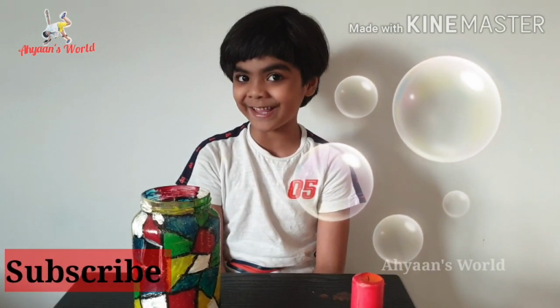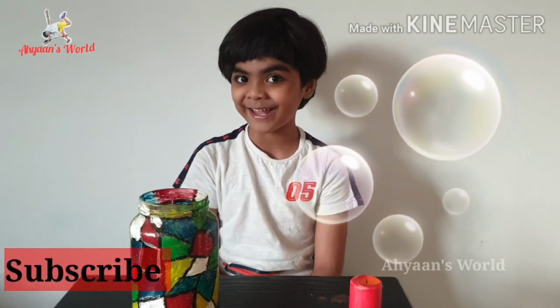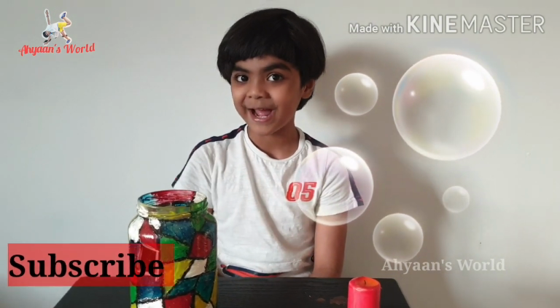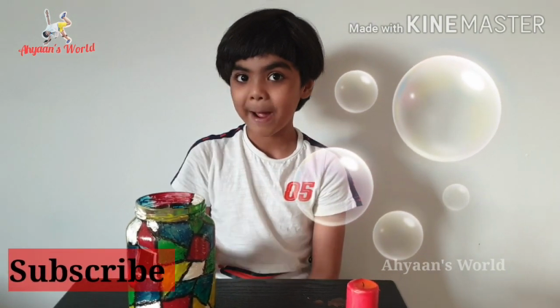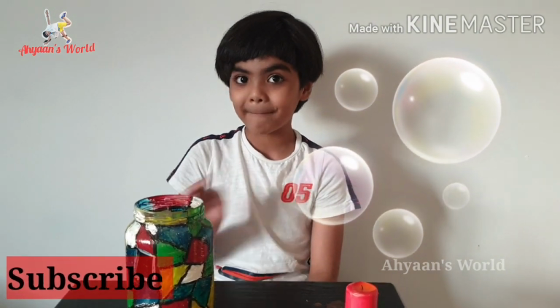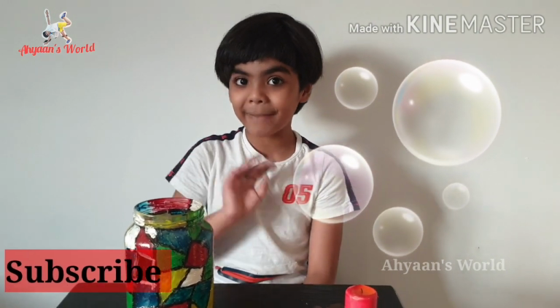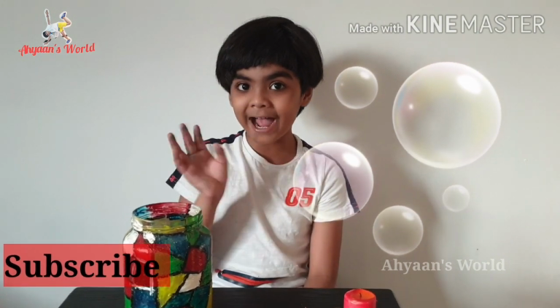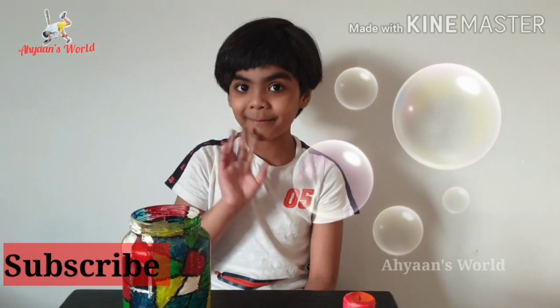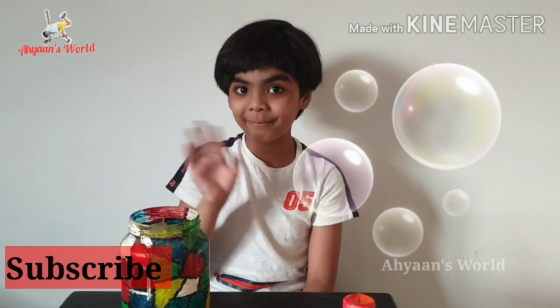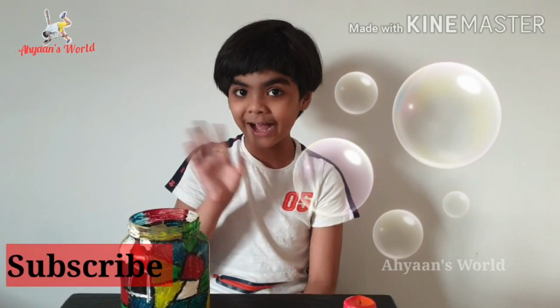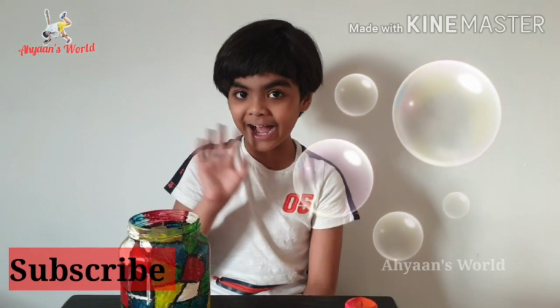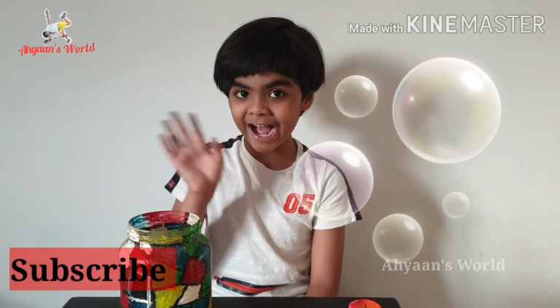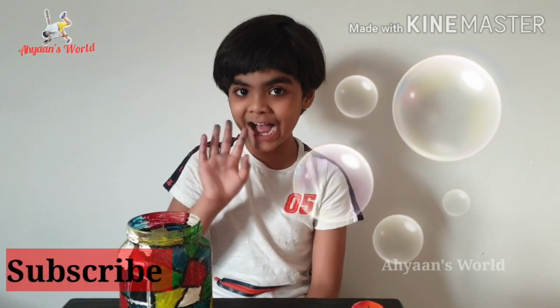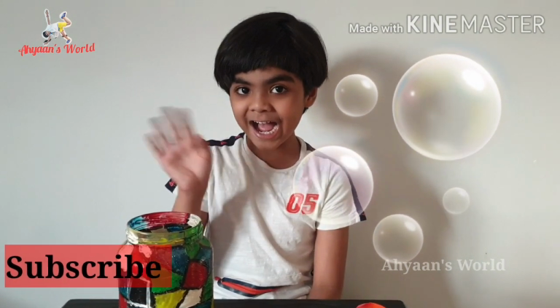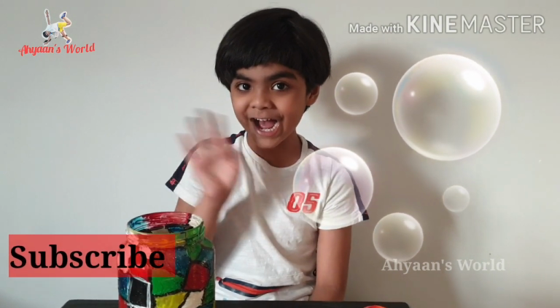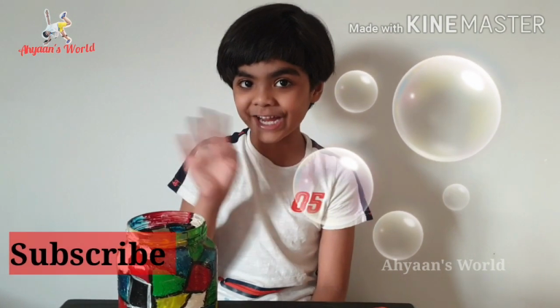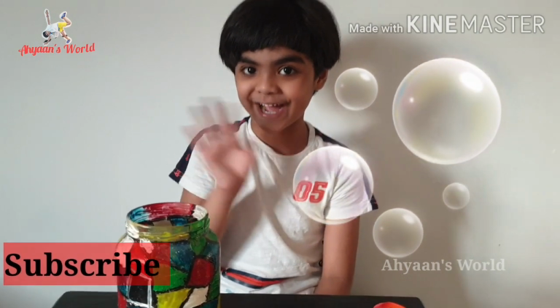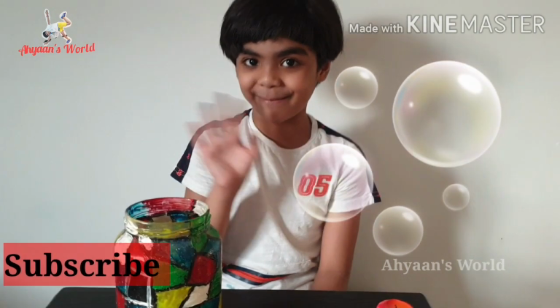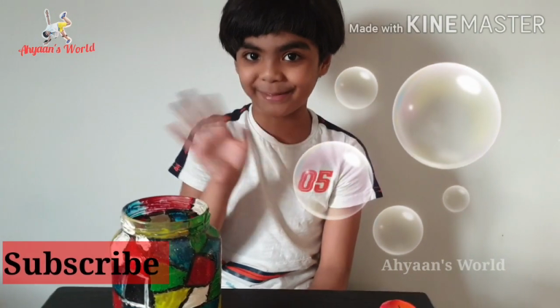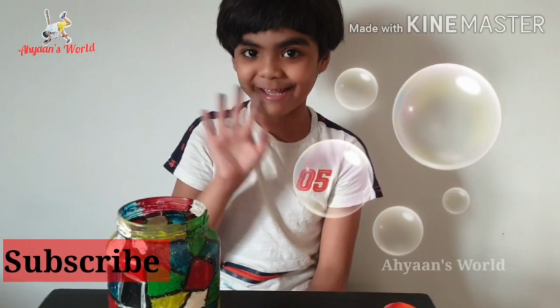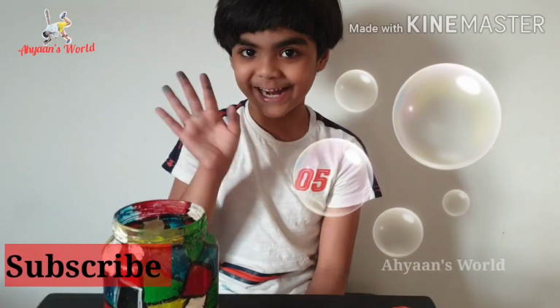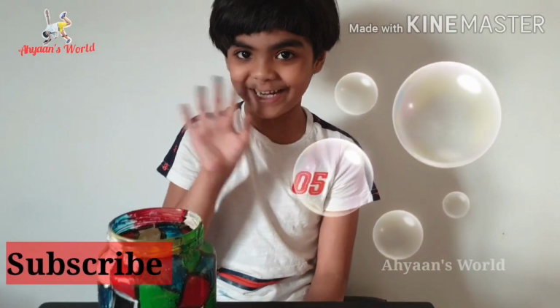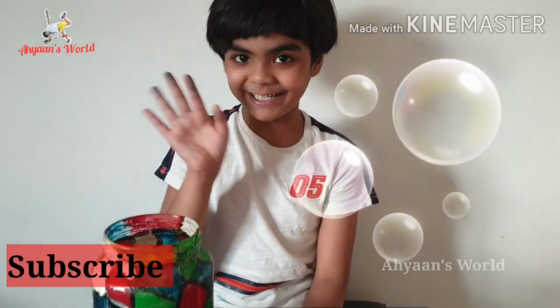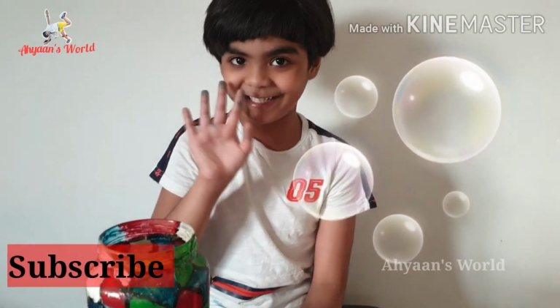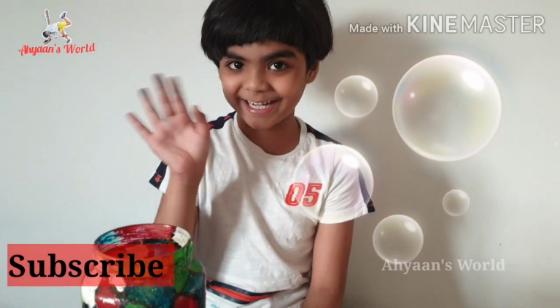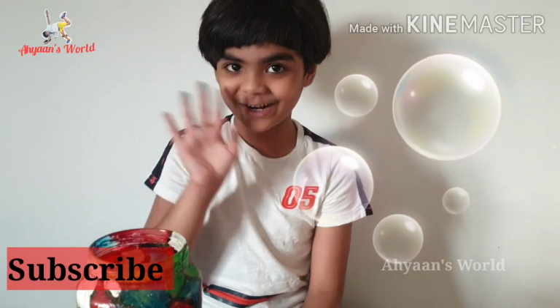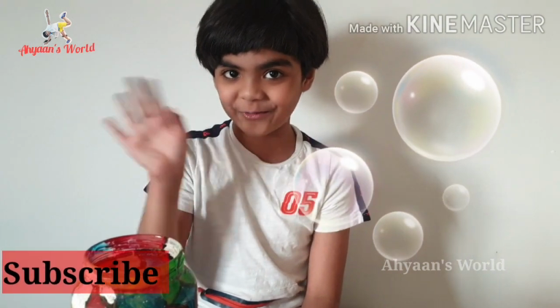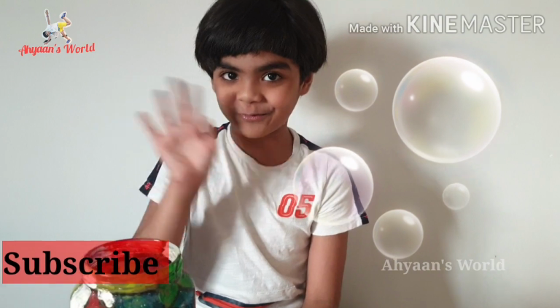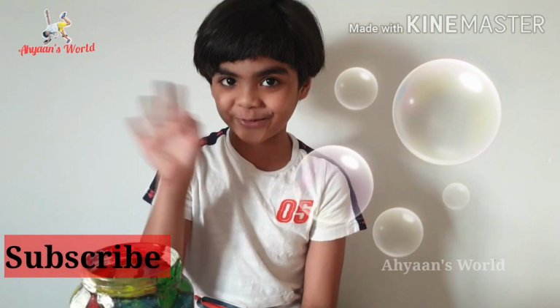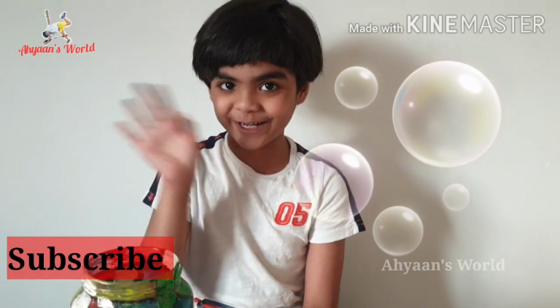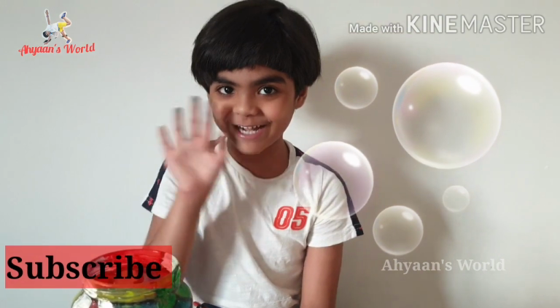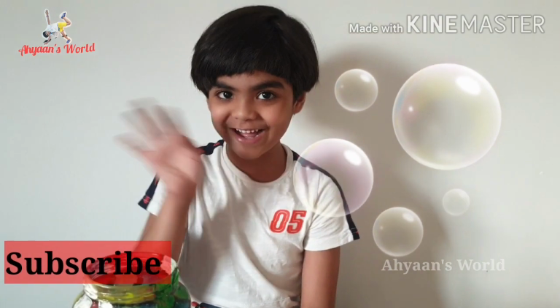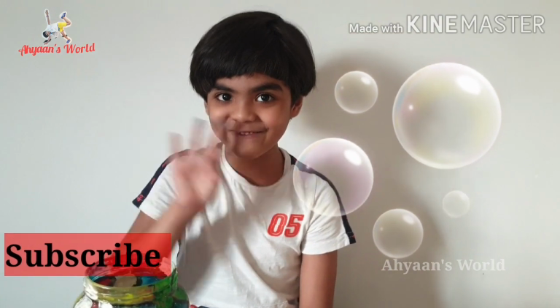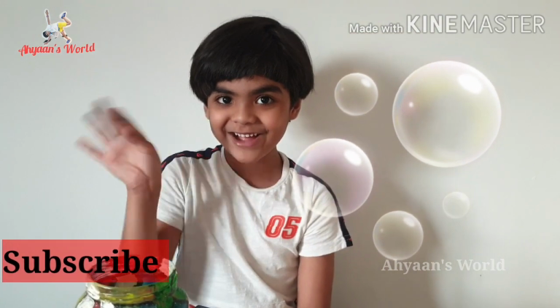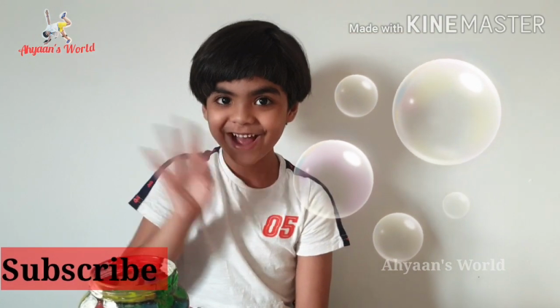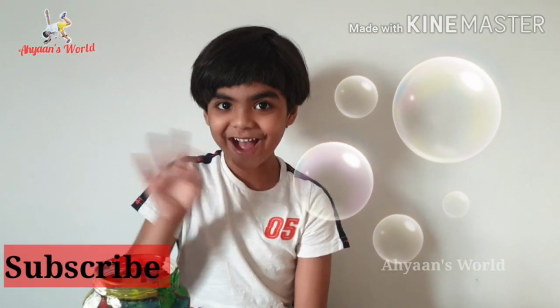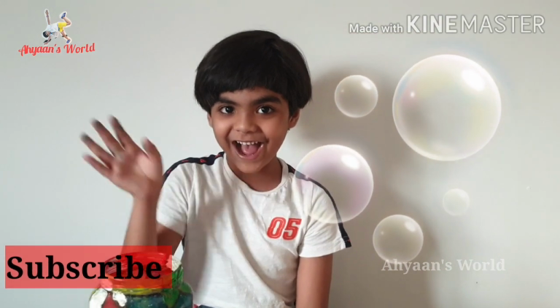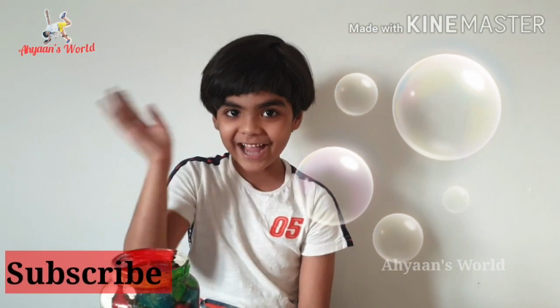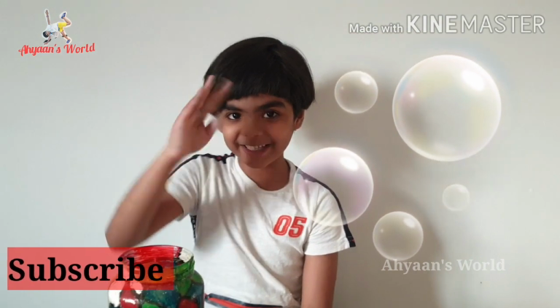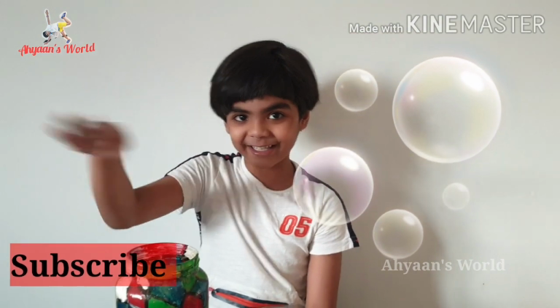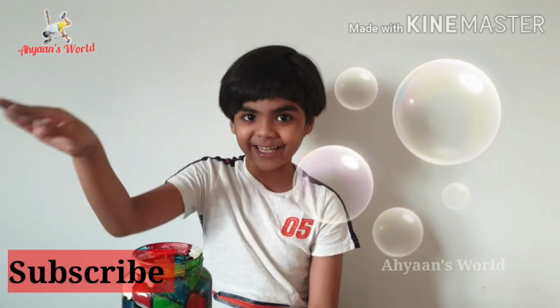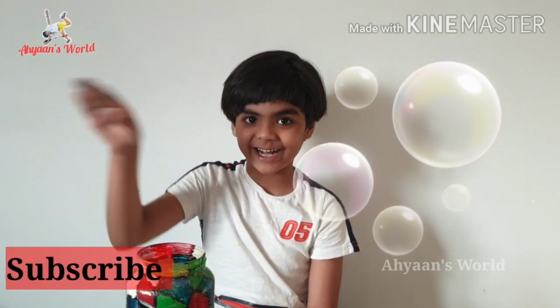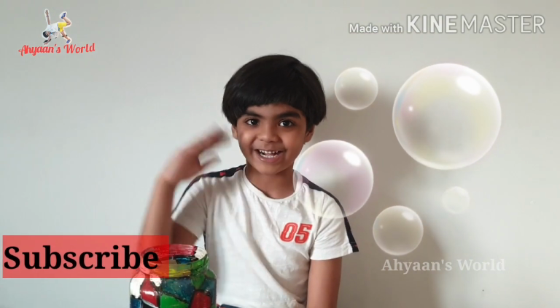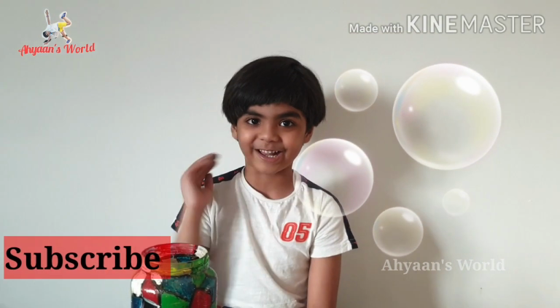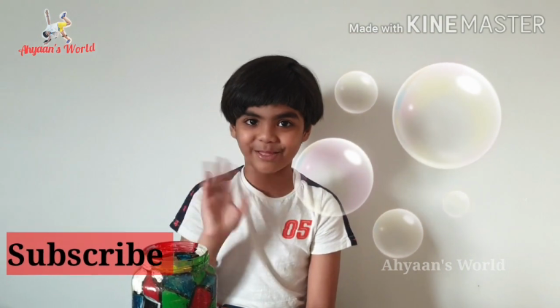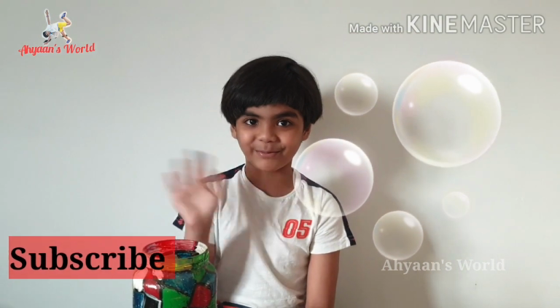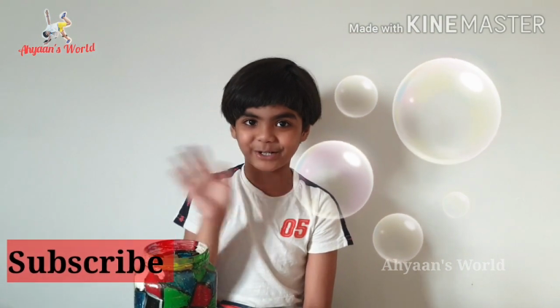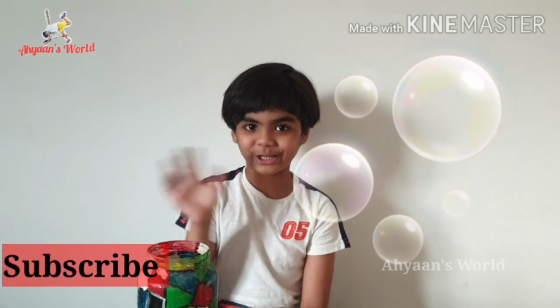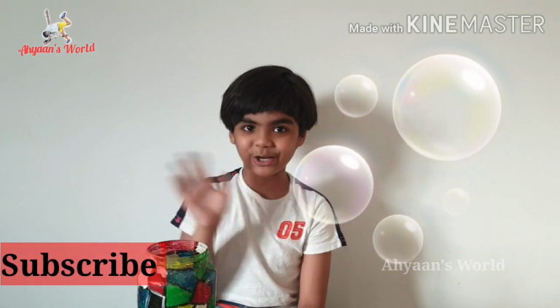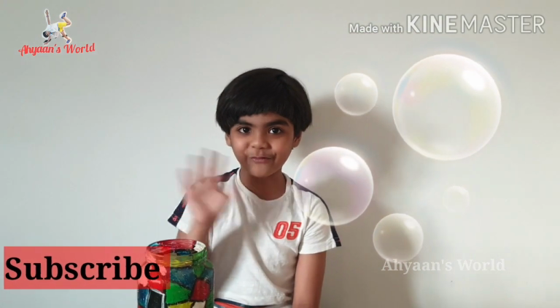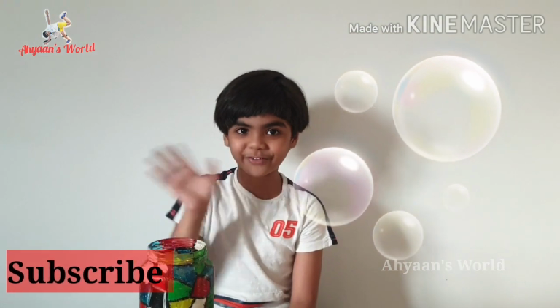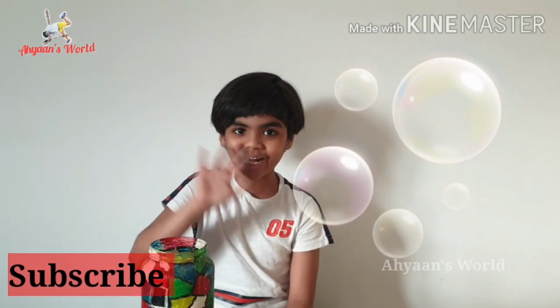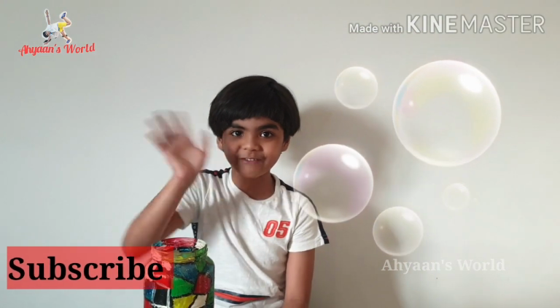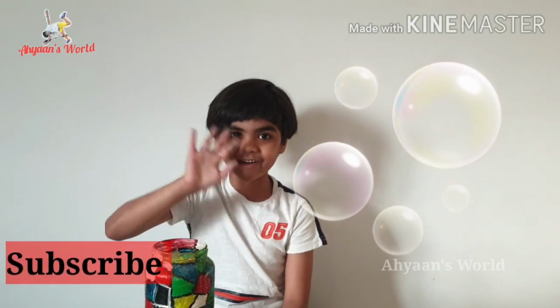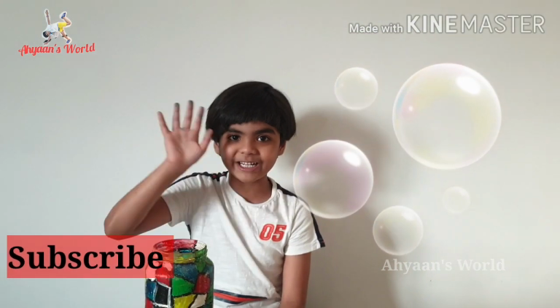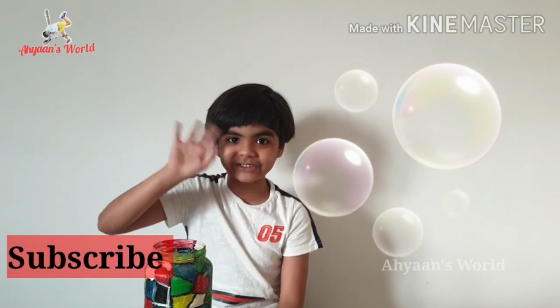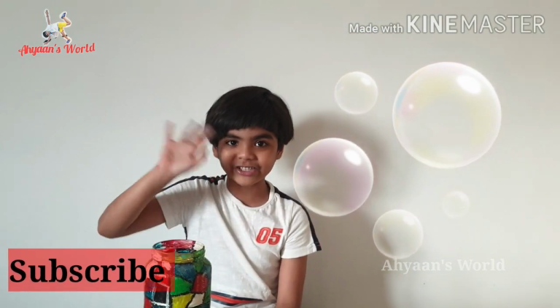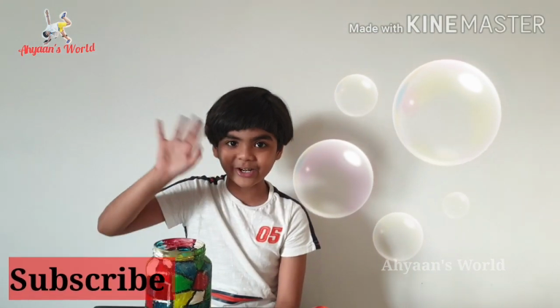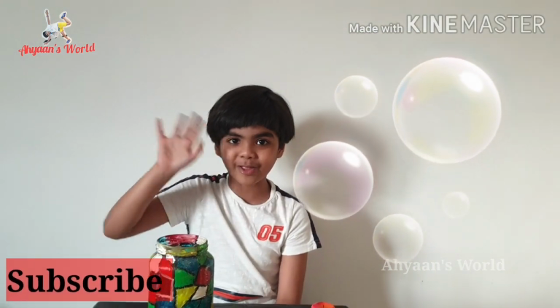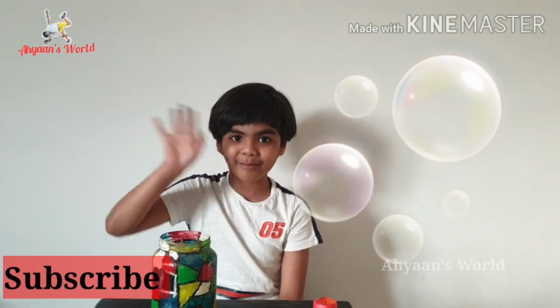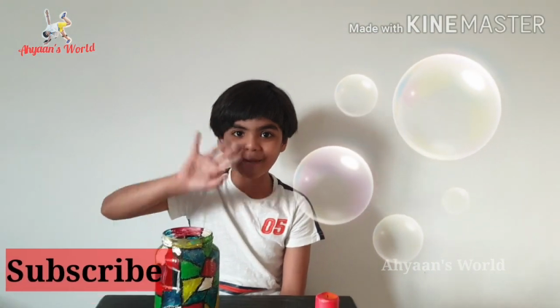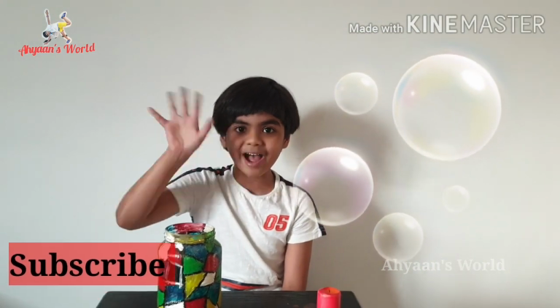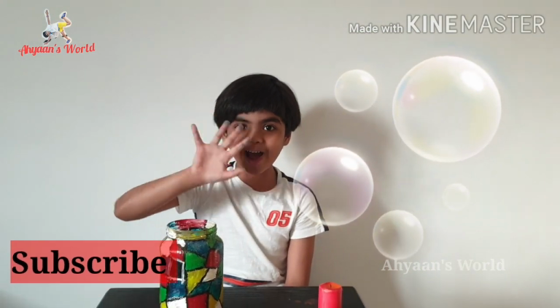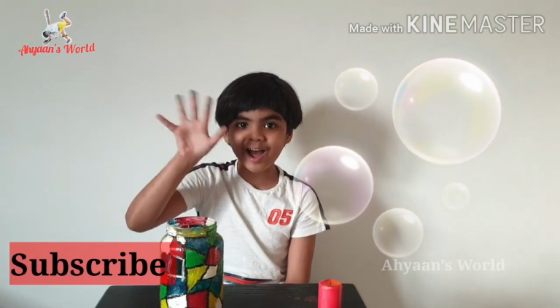Bye bye! I'm signing out from ASEAN's World of Adventures. Bye!